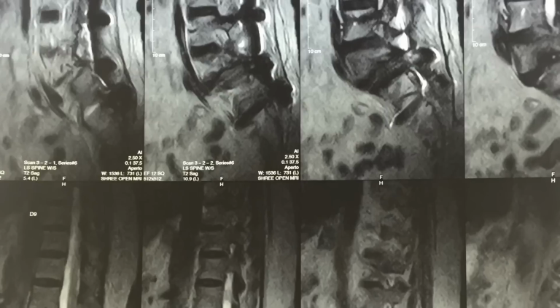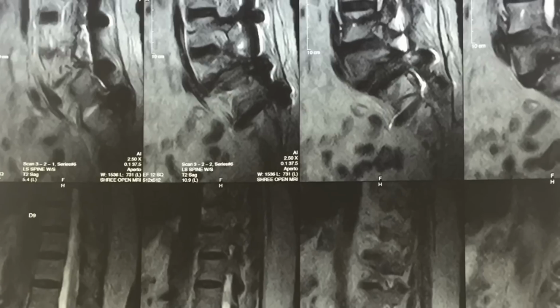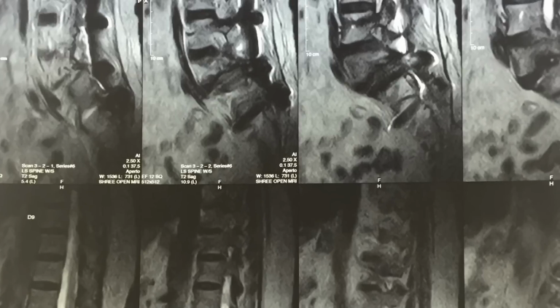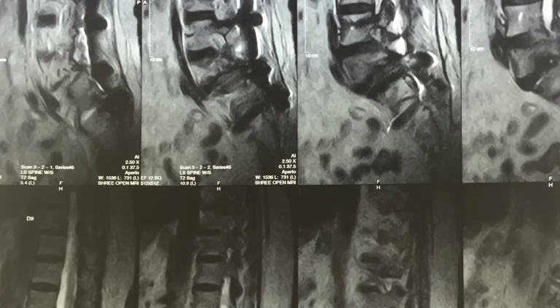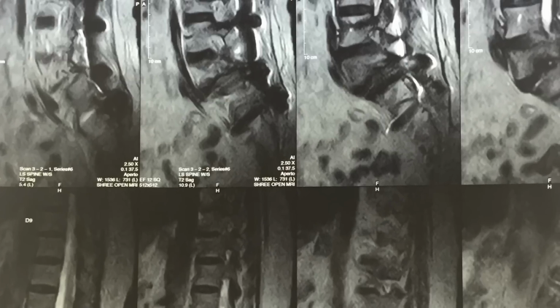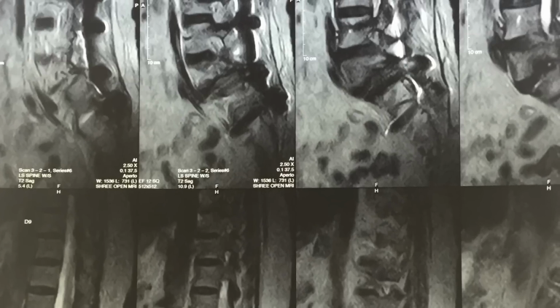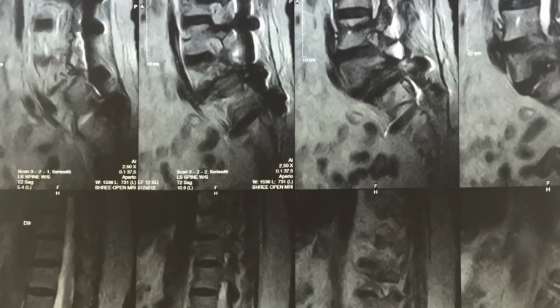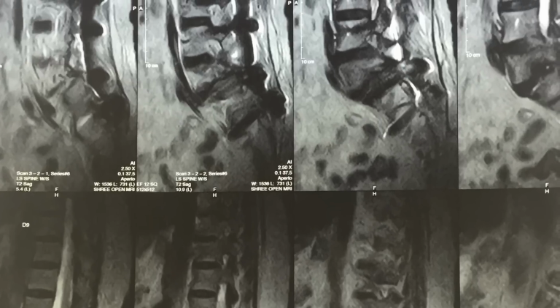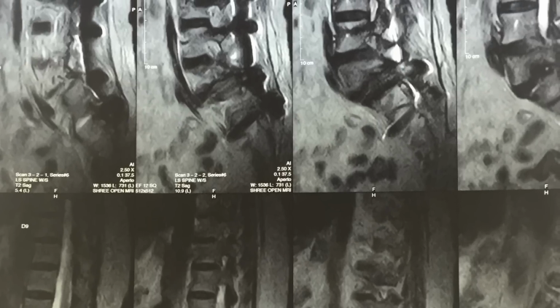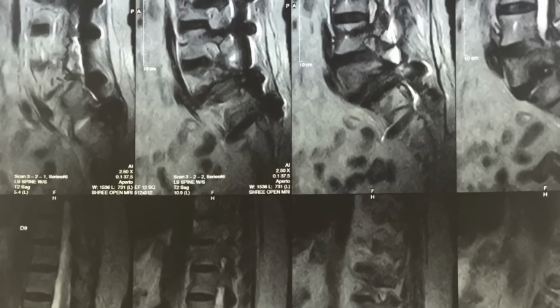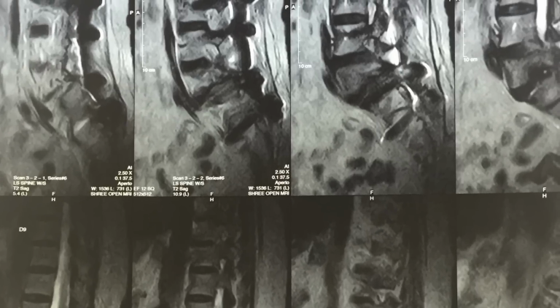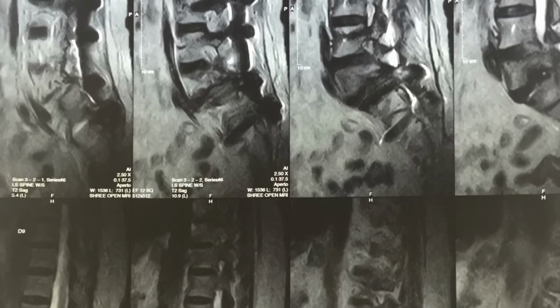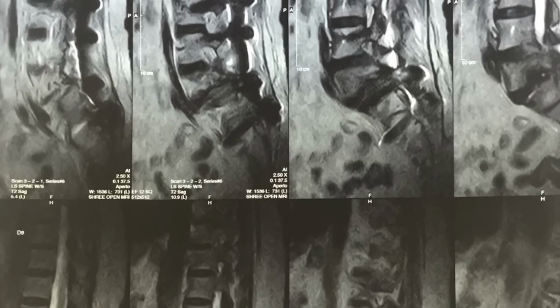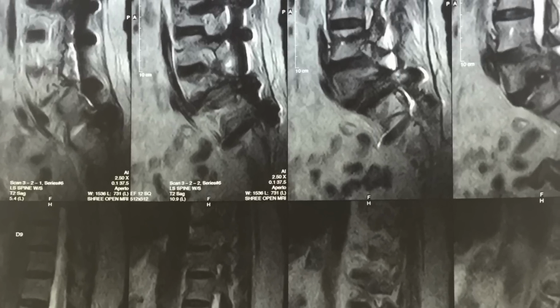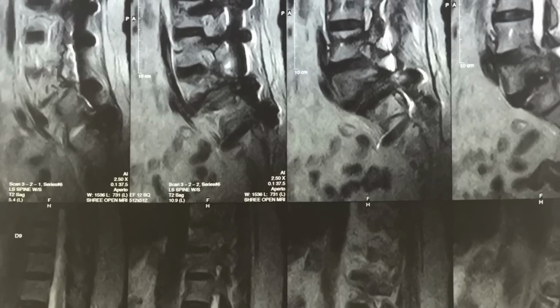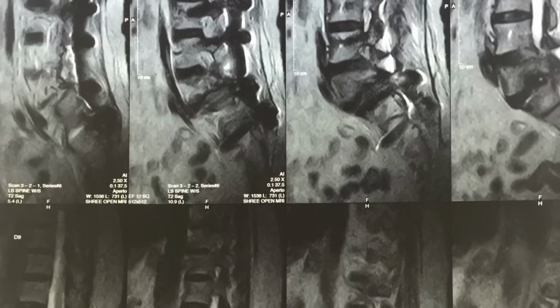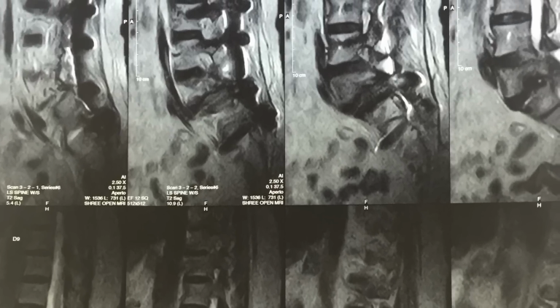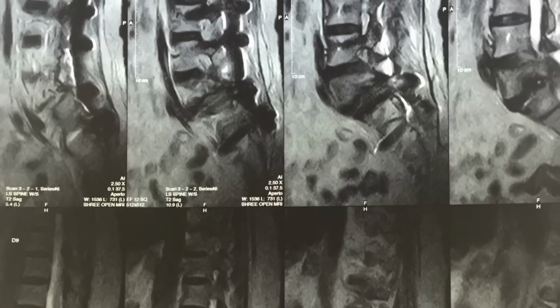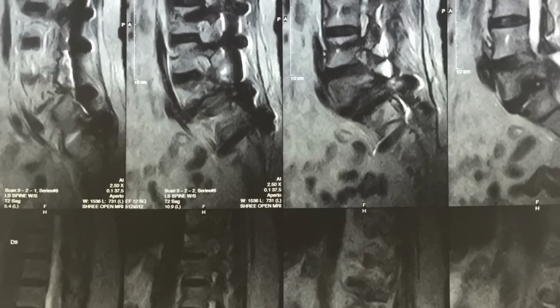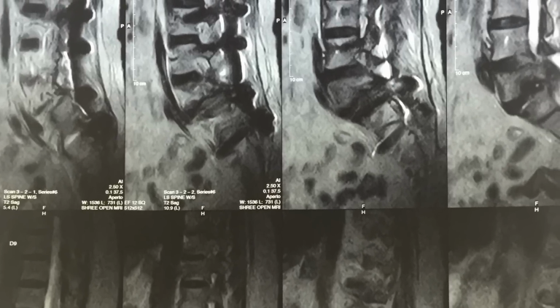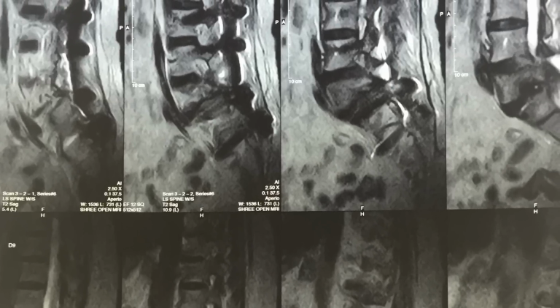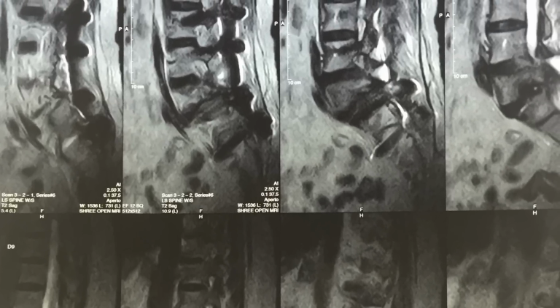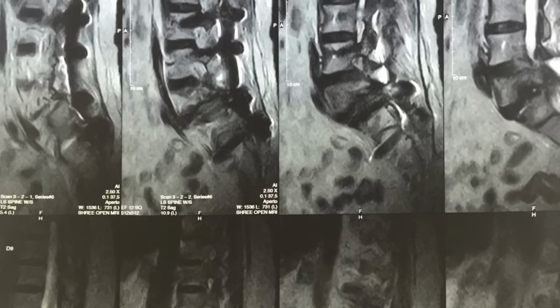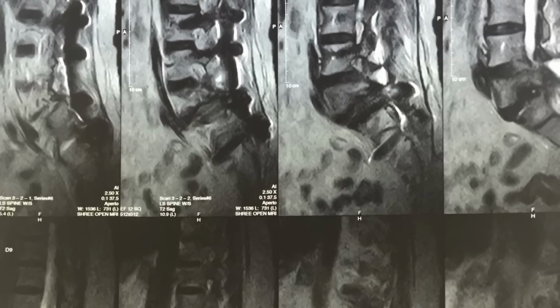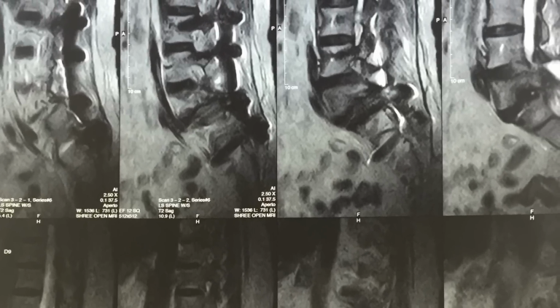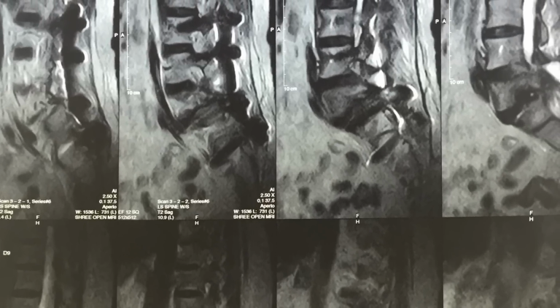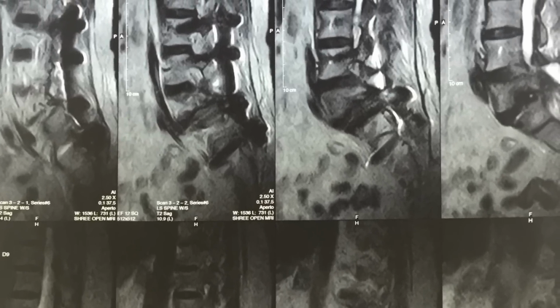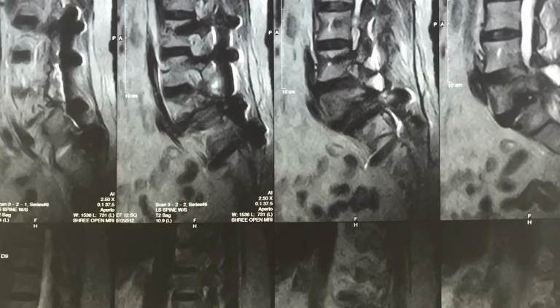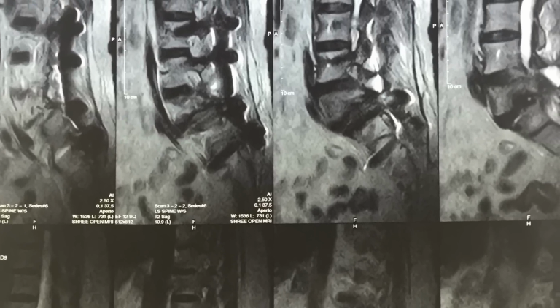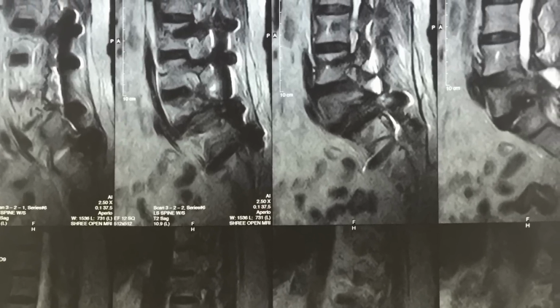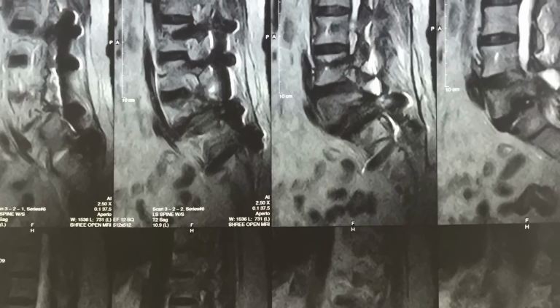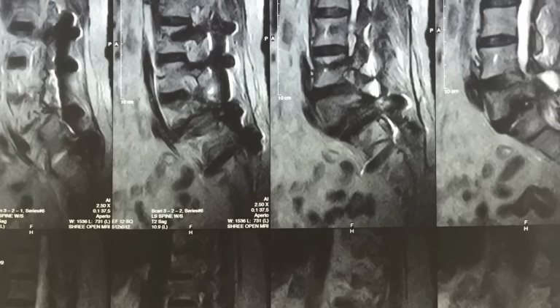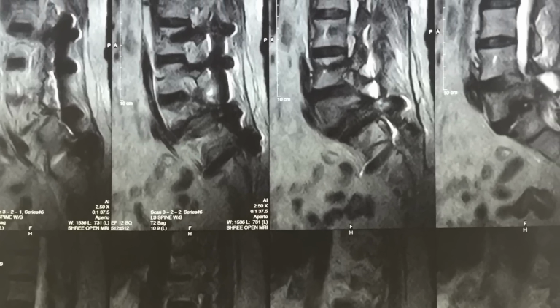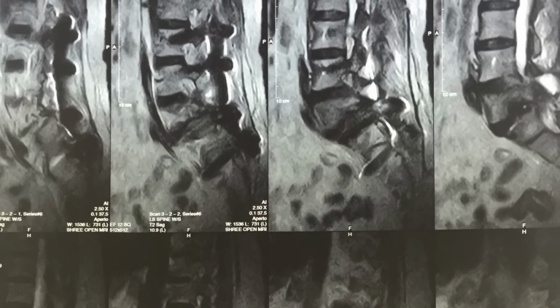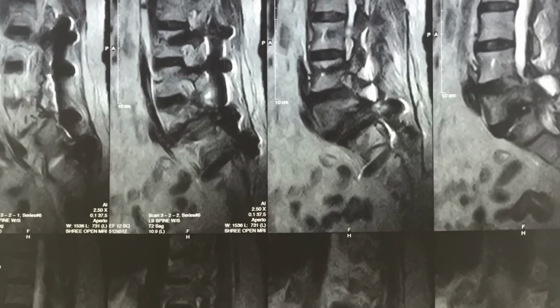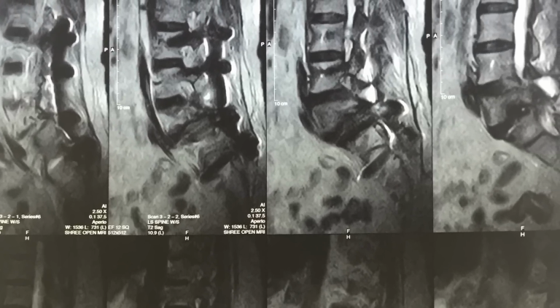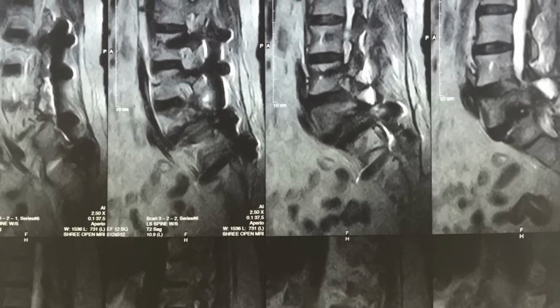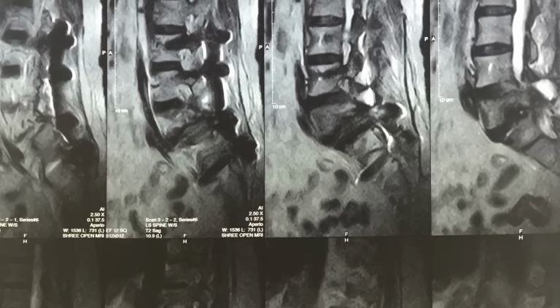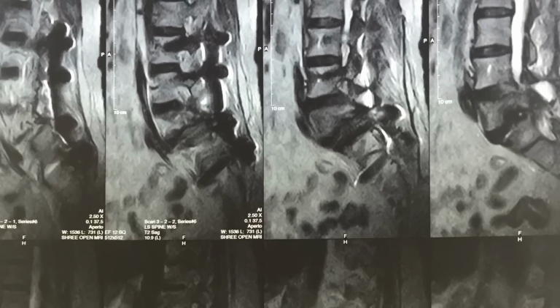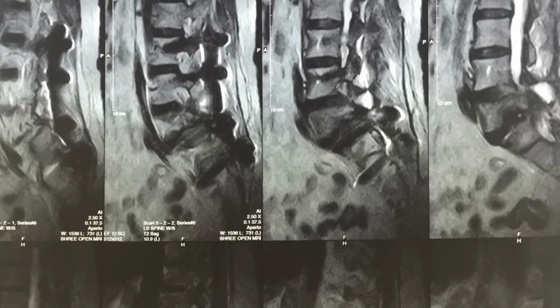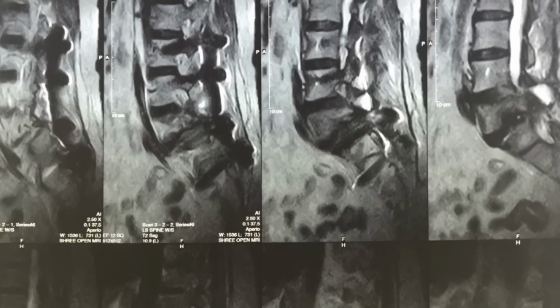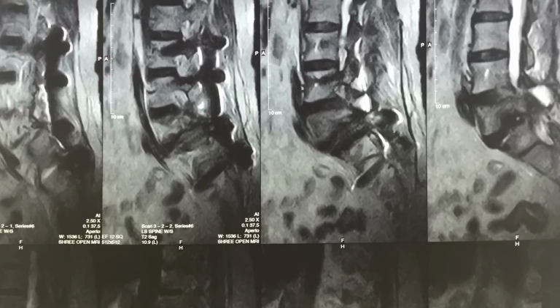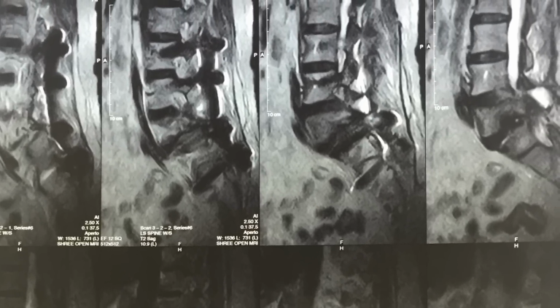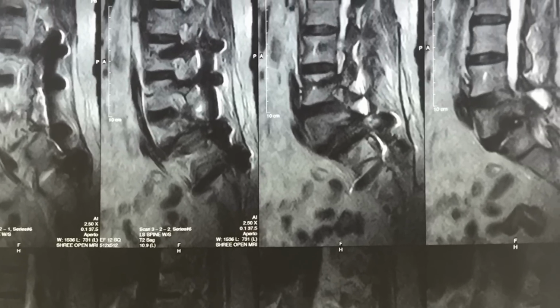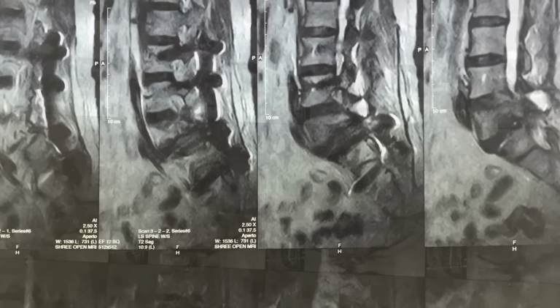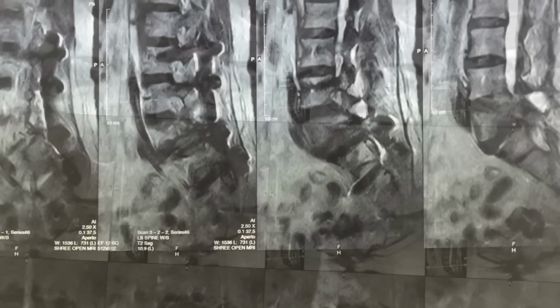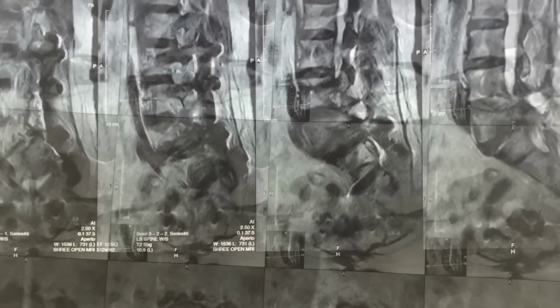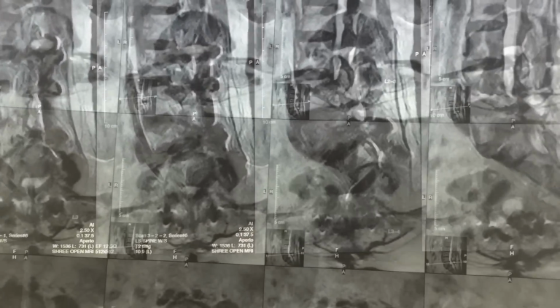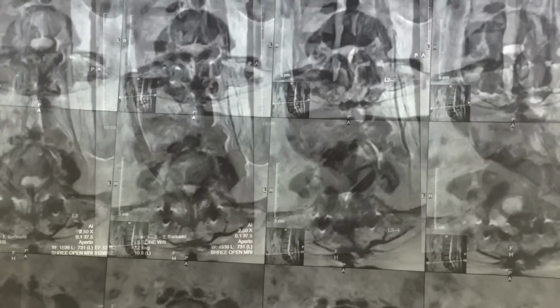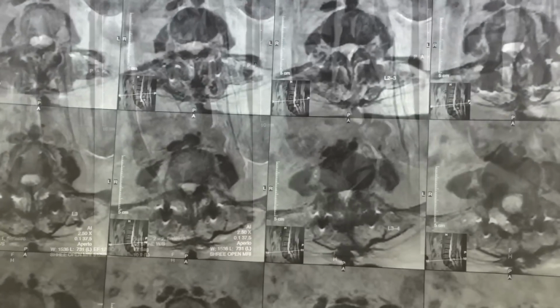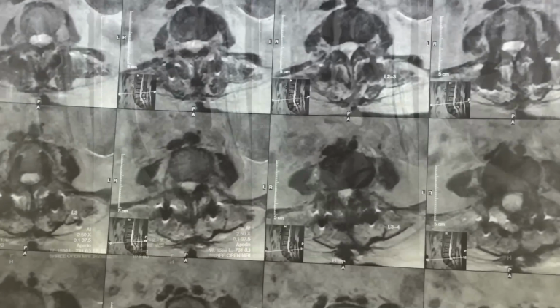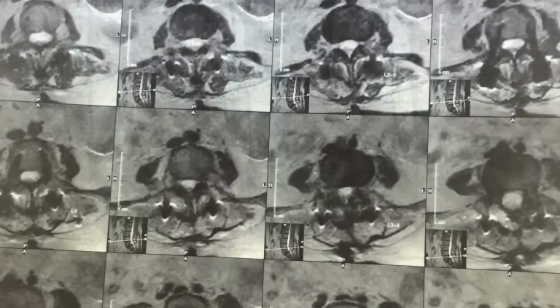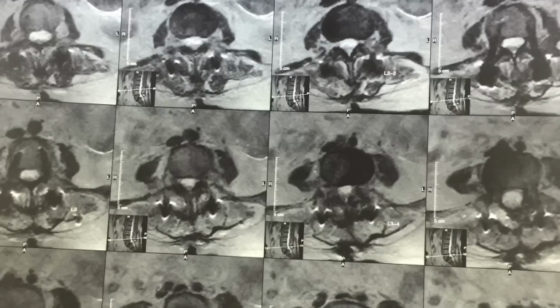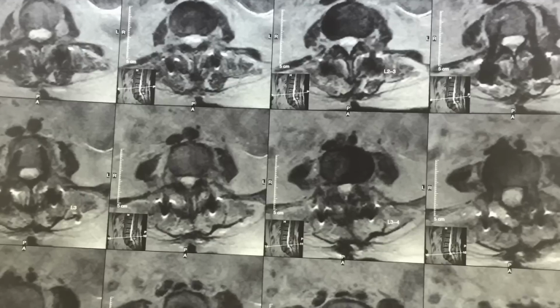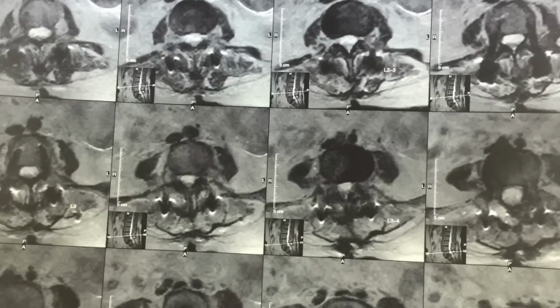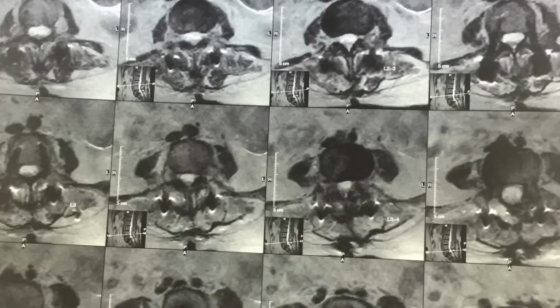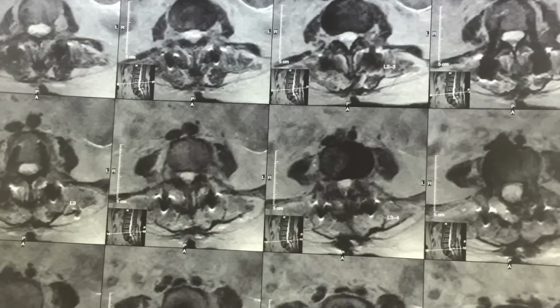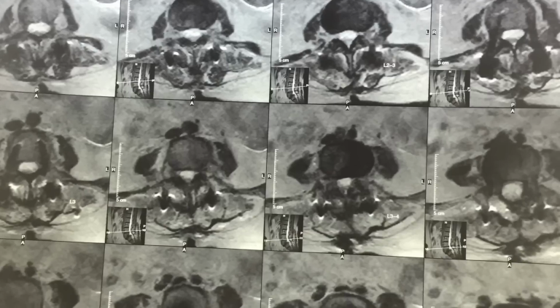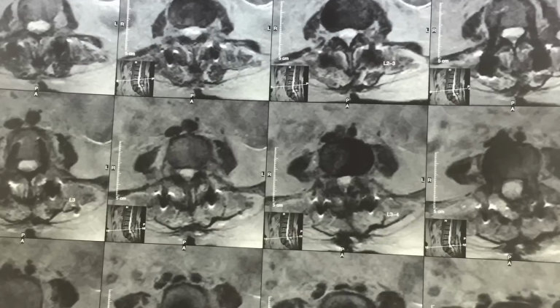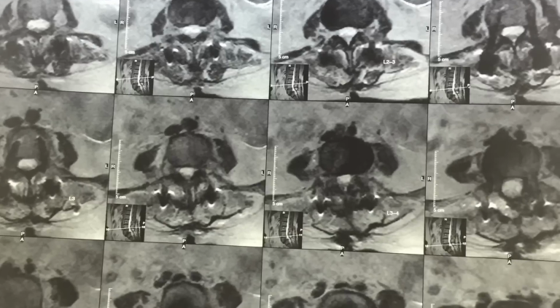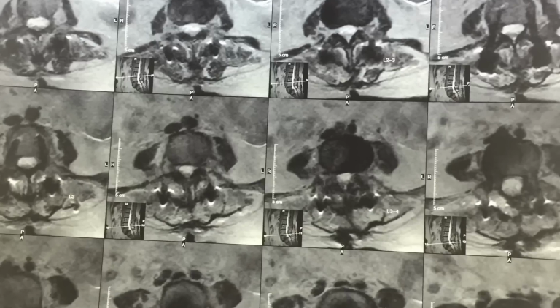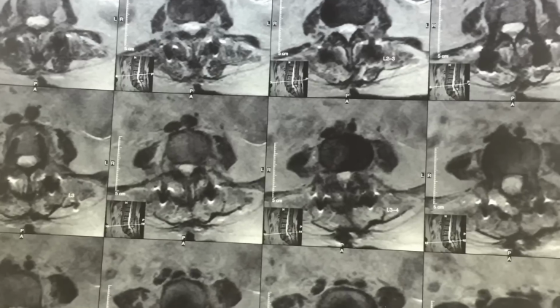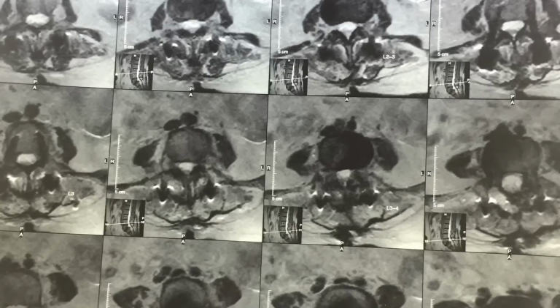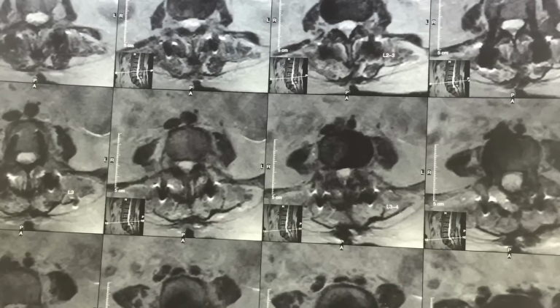Lumbar radicular pain is very difficult to diagnose. Gore's sign is very useful in diagnosing lumbar radicular pain.